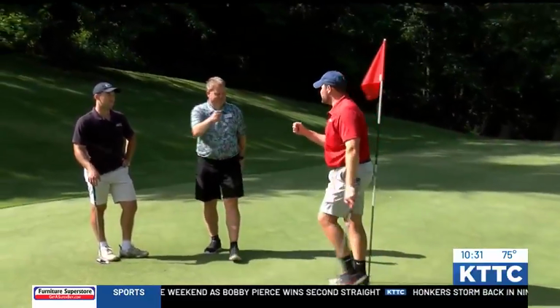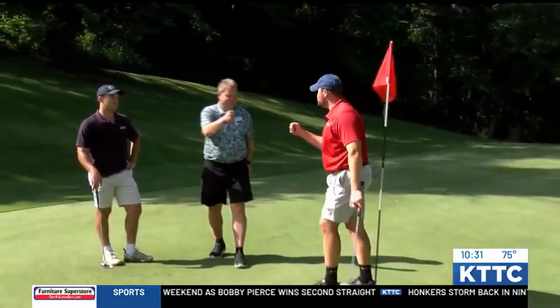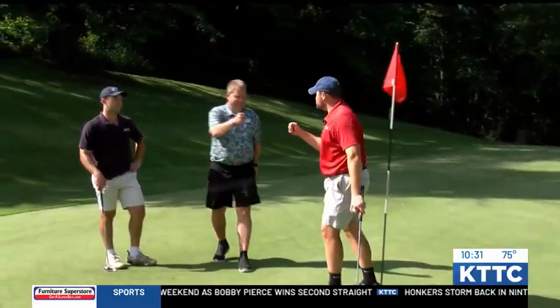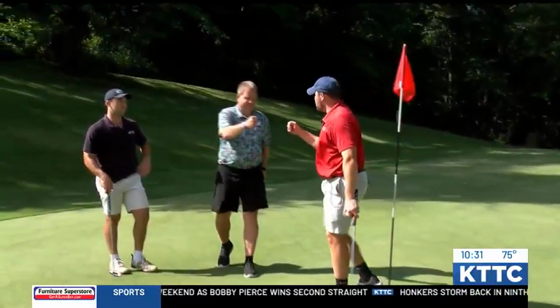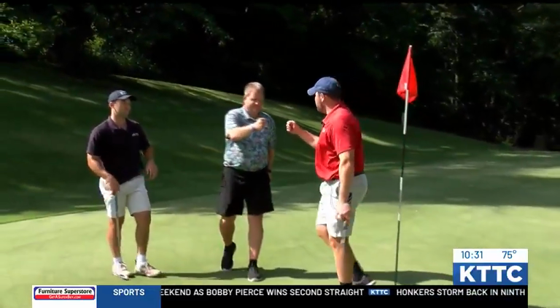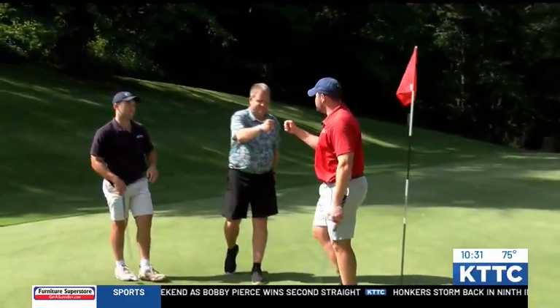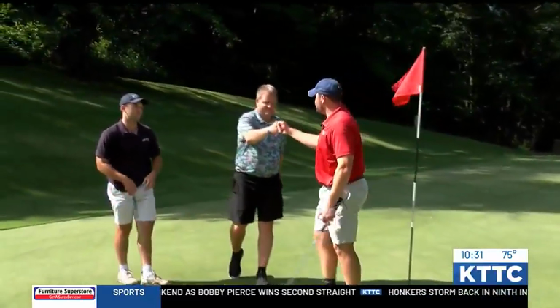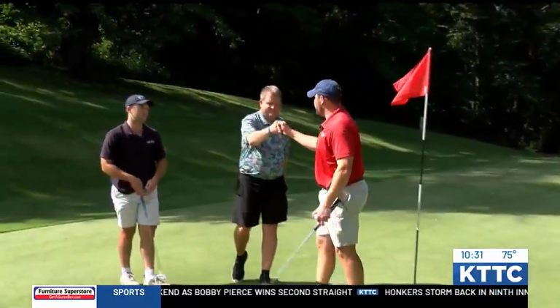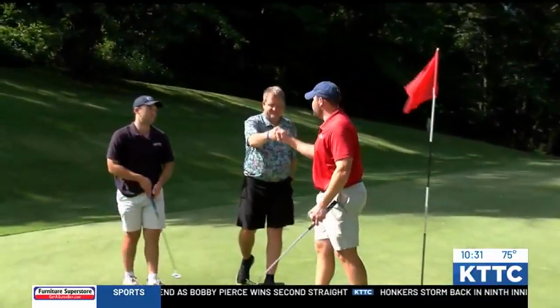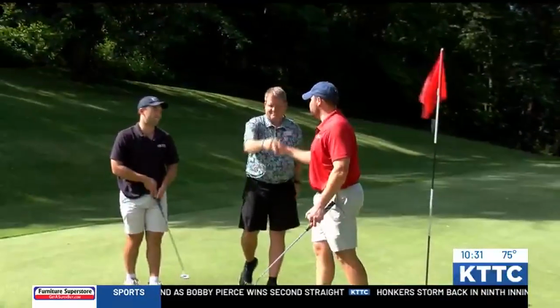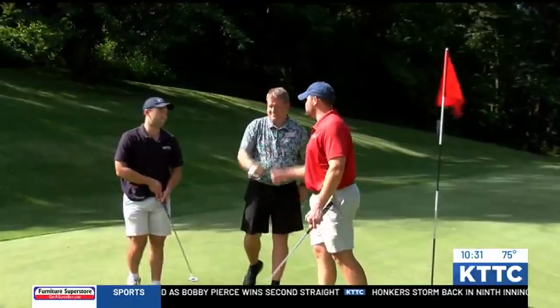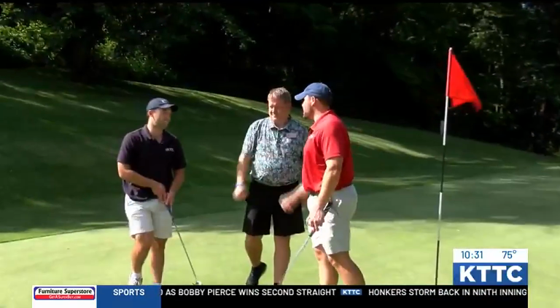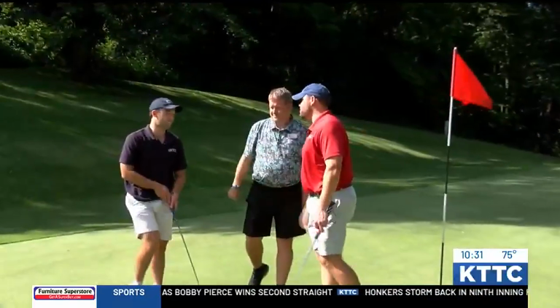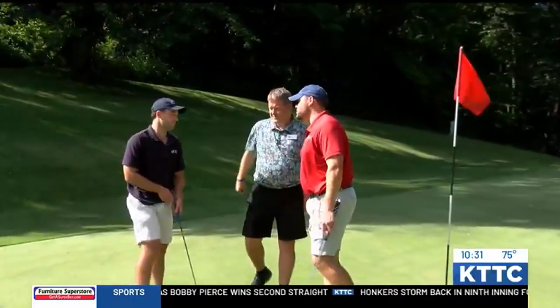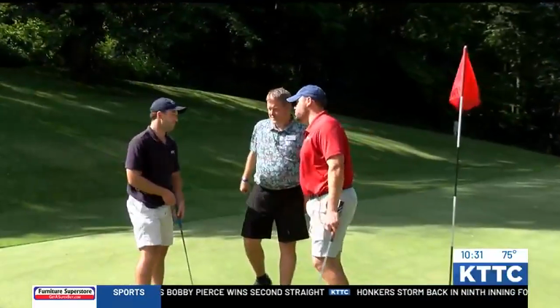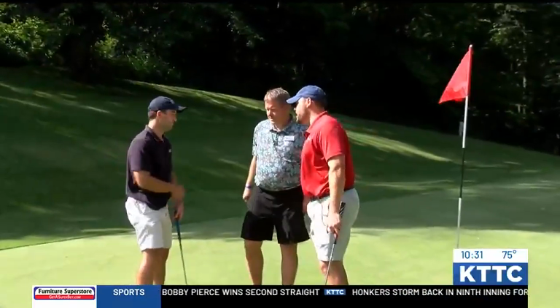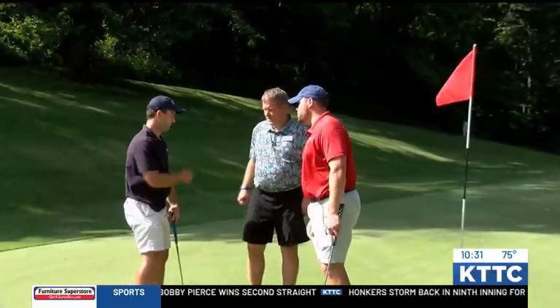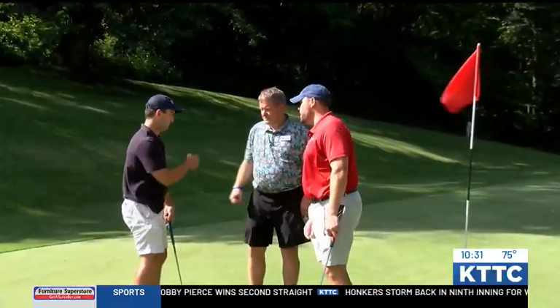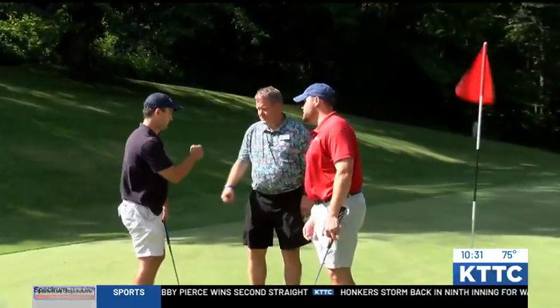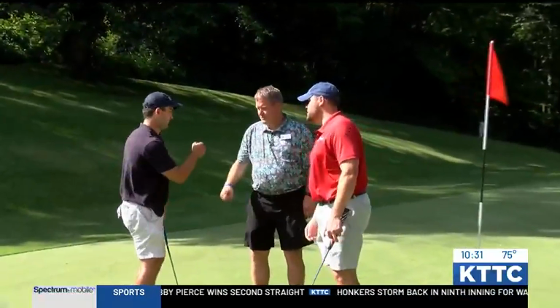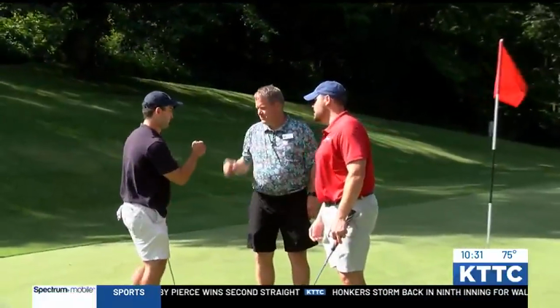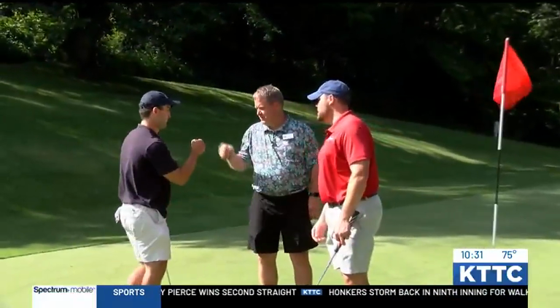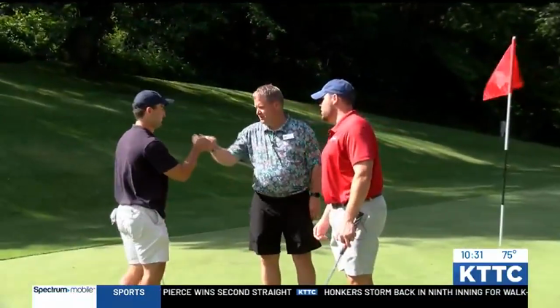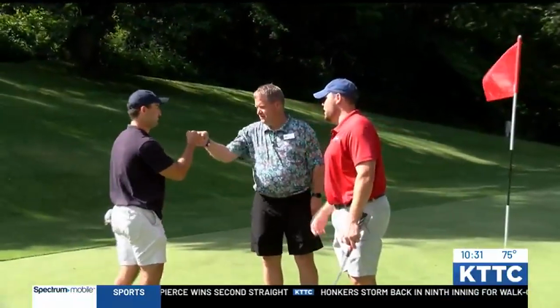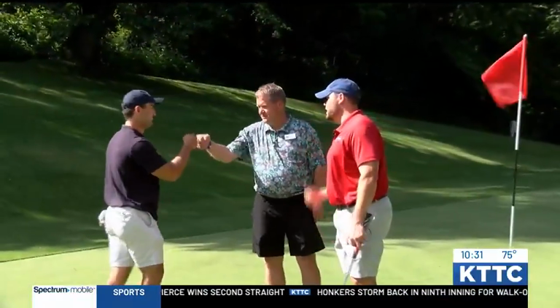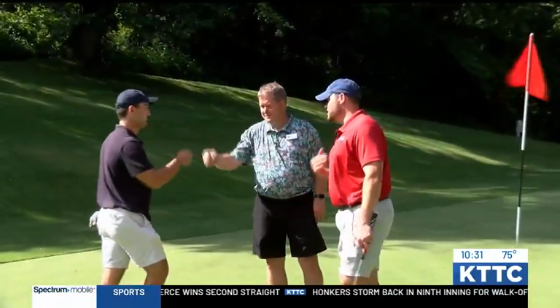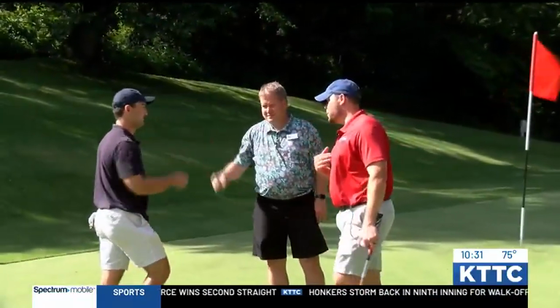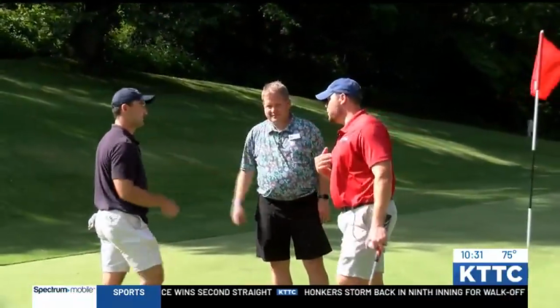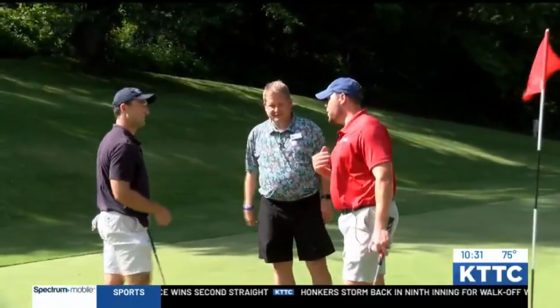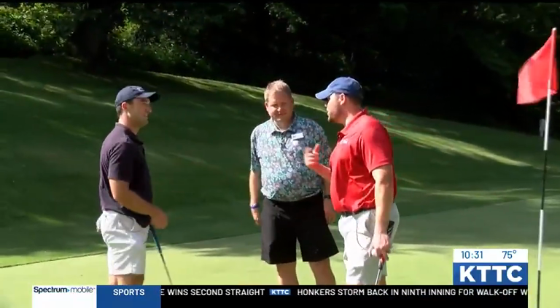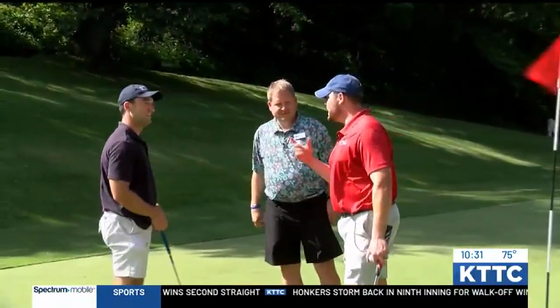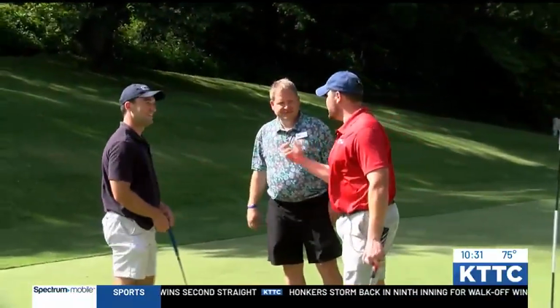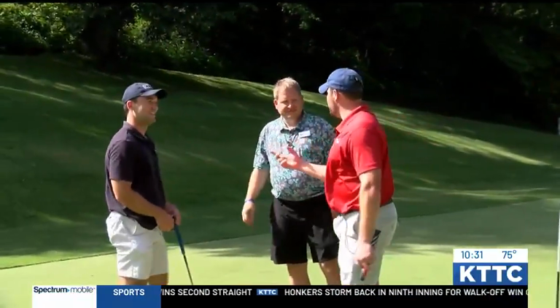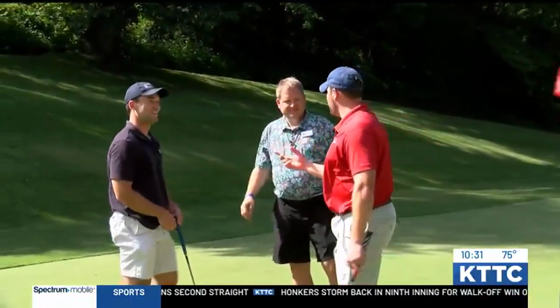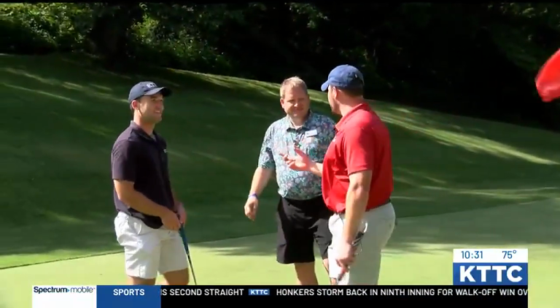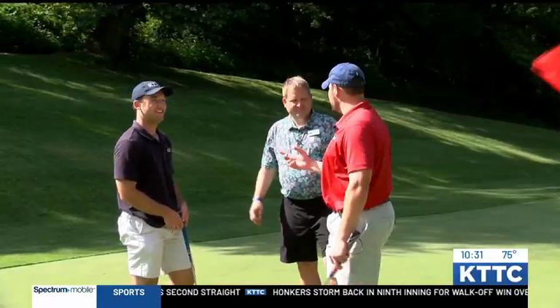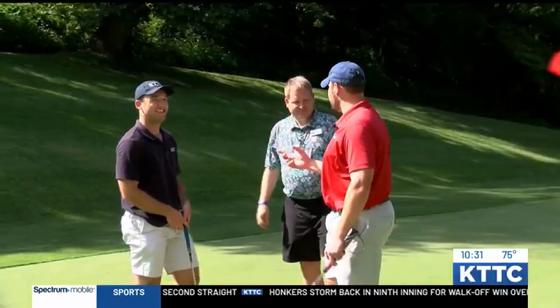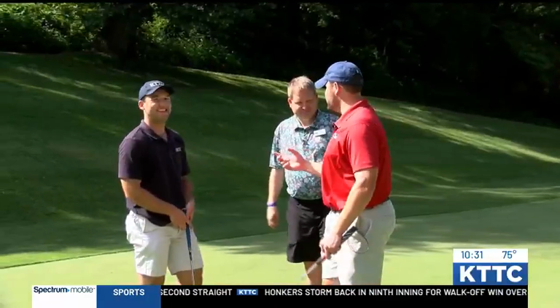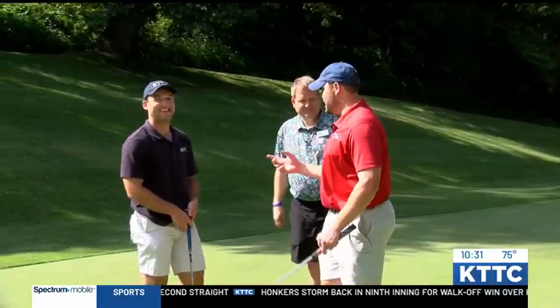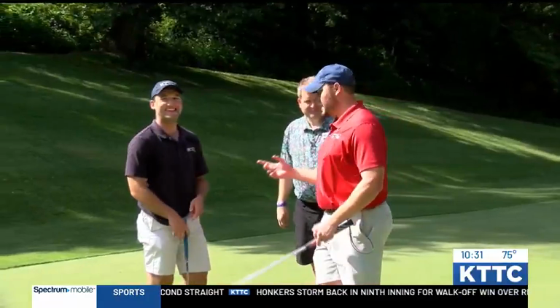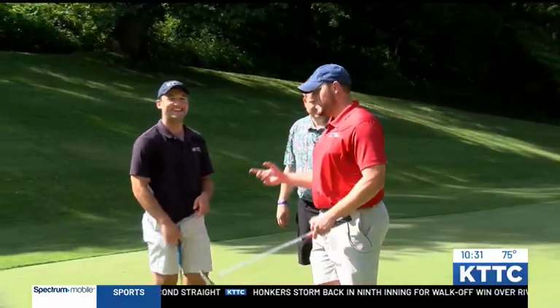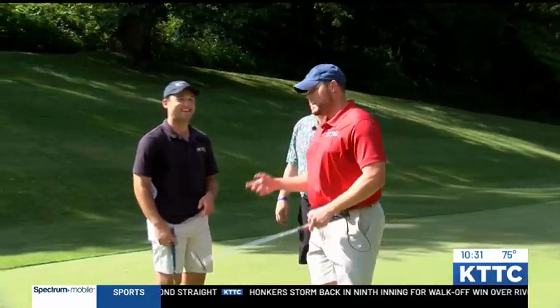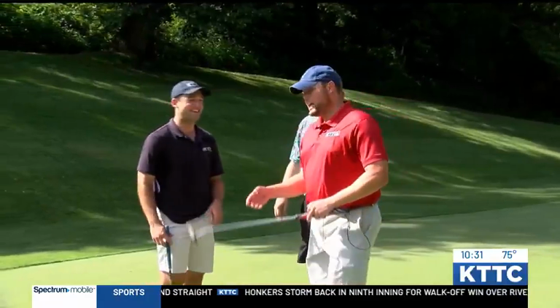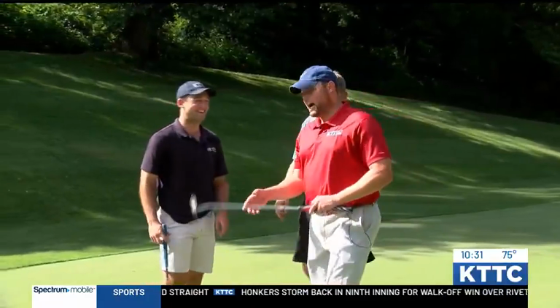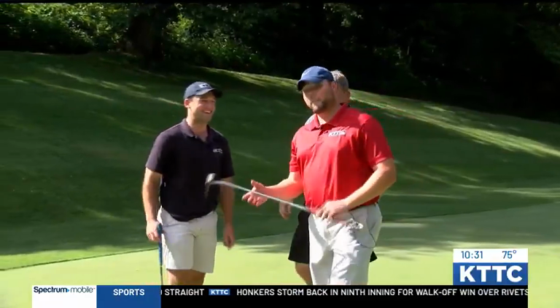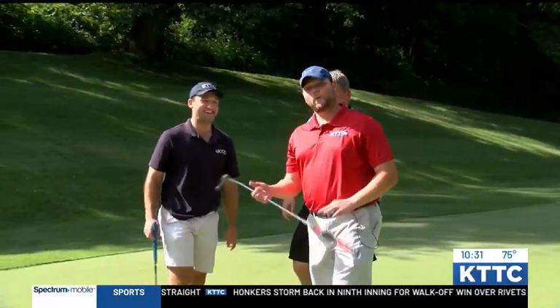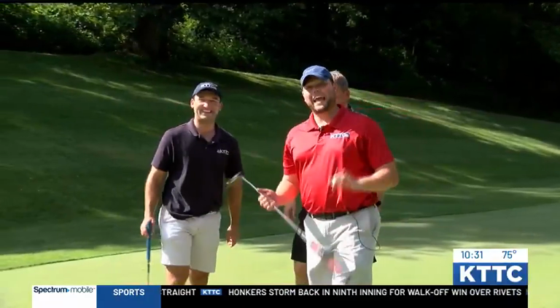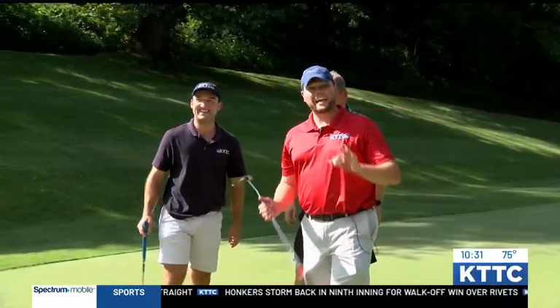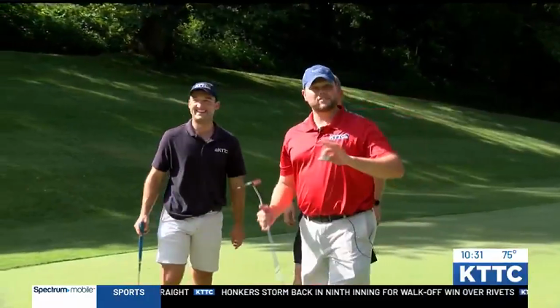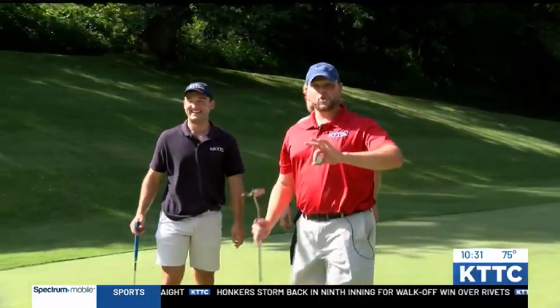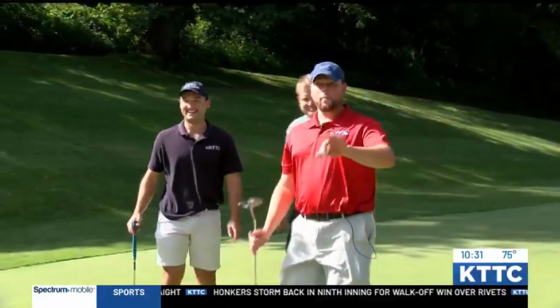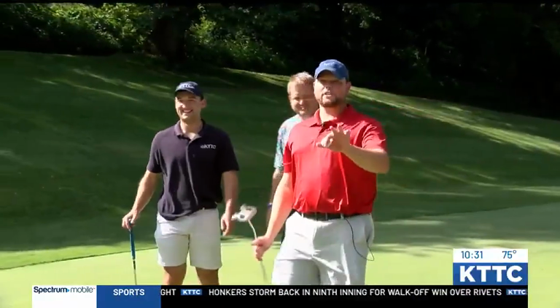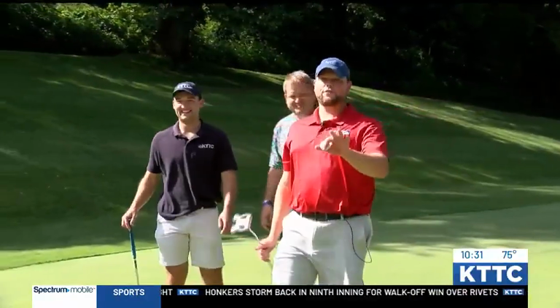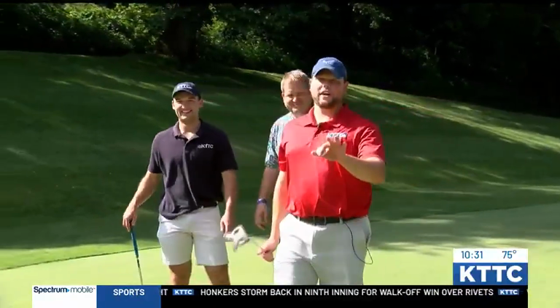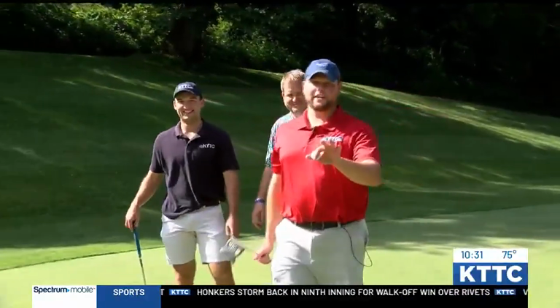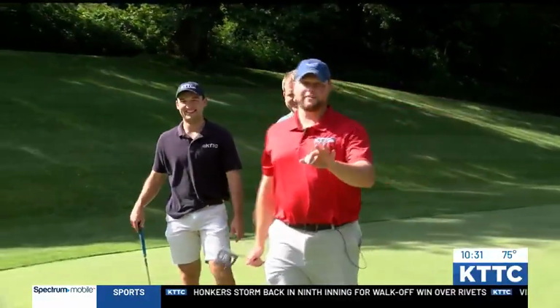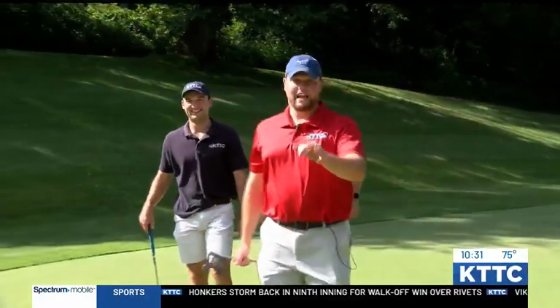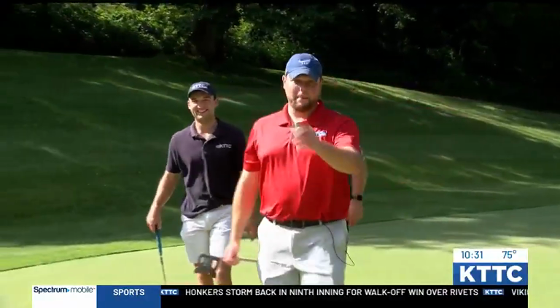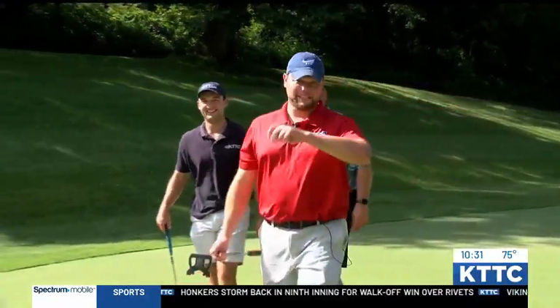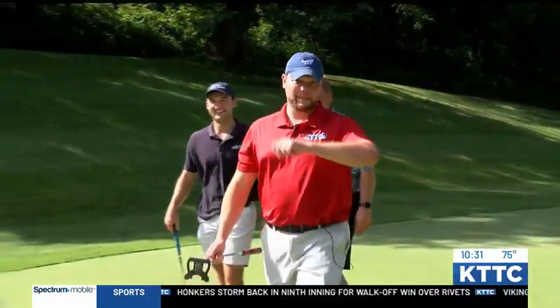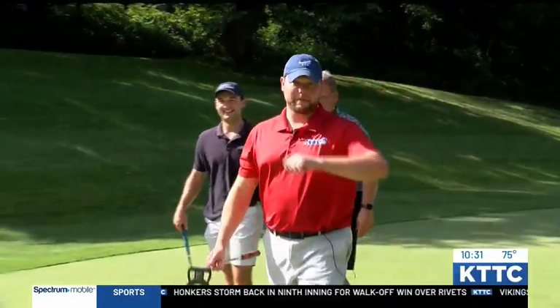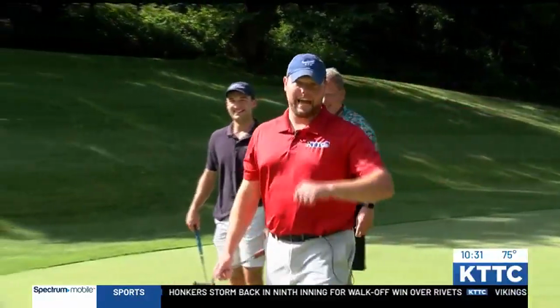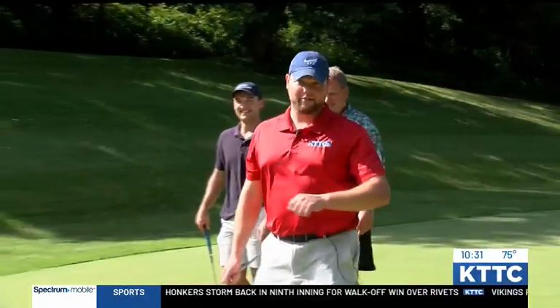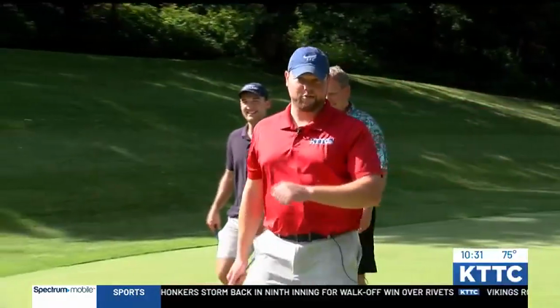Thank you so much for having us out, Kirk. Didn't play the best — we had a double bogey and a bogey here today. But we had so much fun here at Mississippi National.